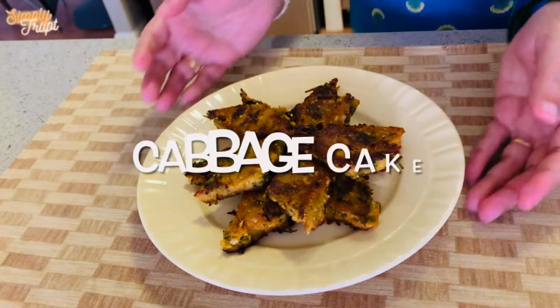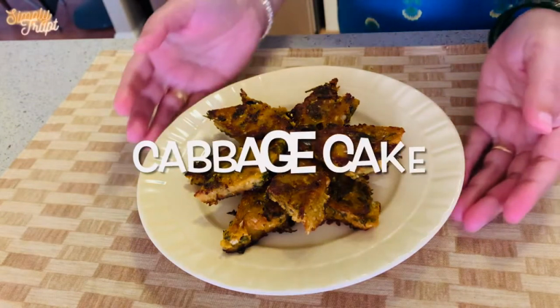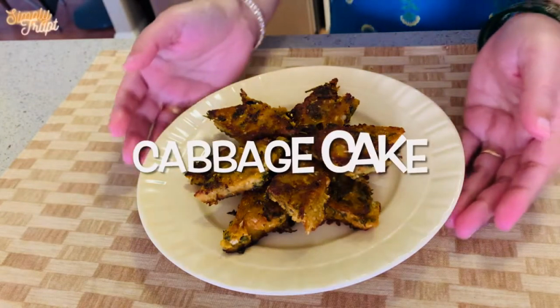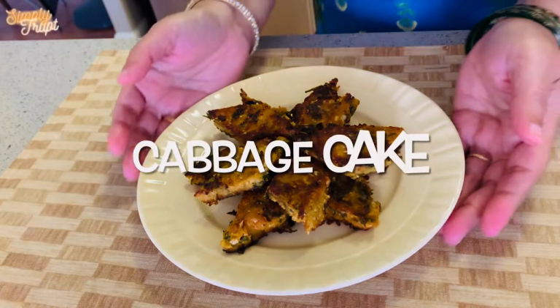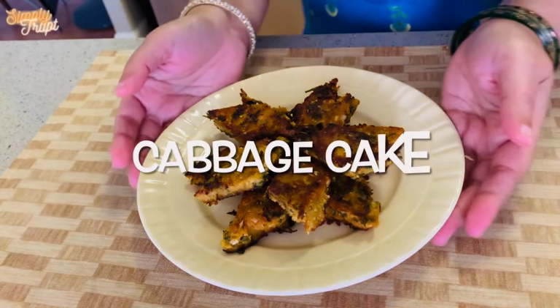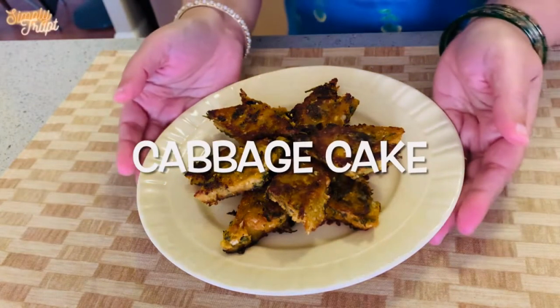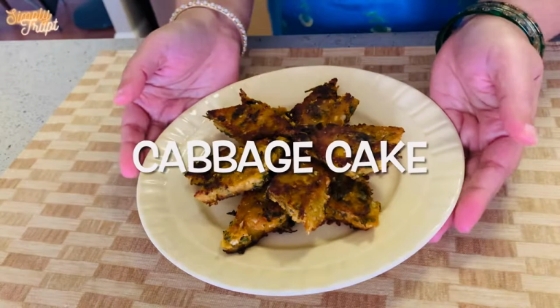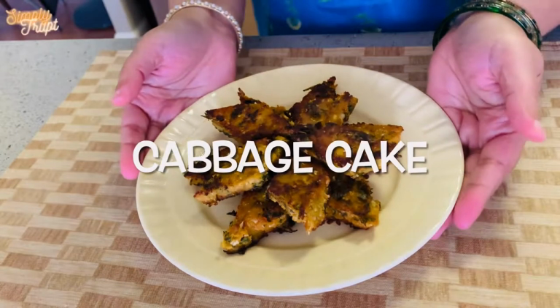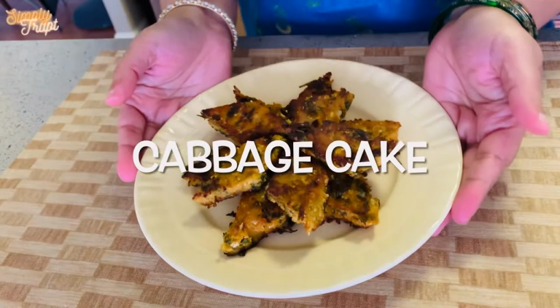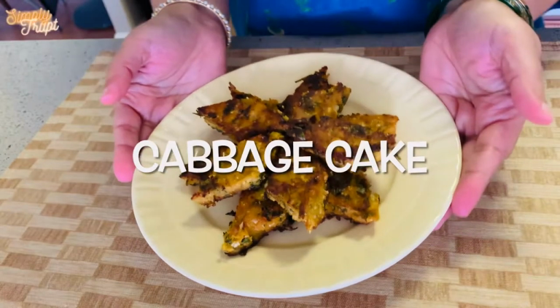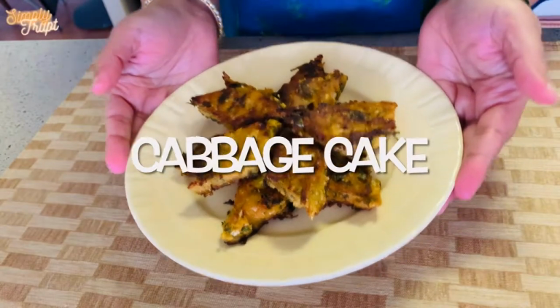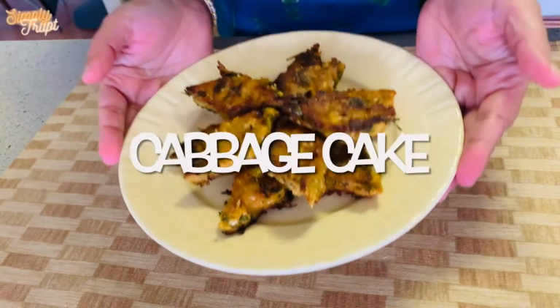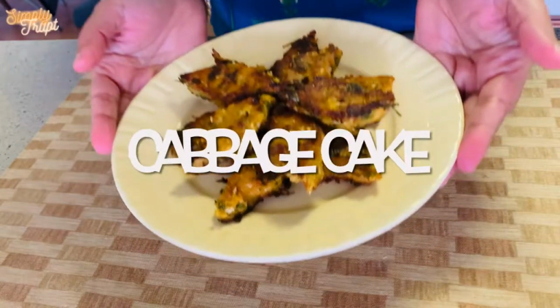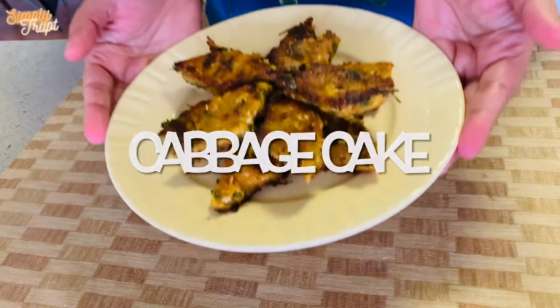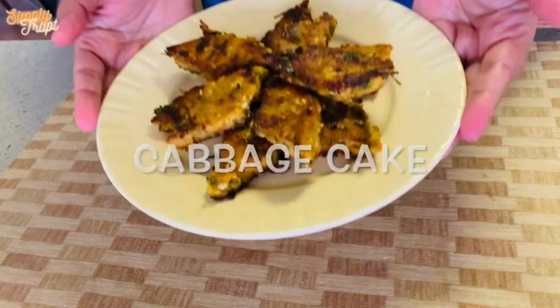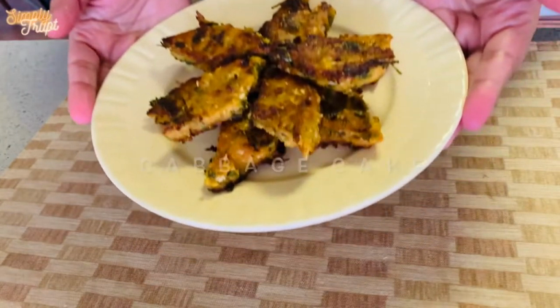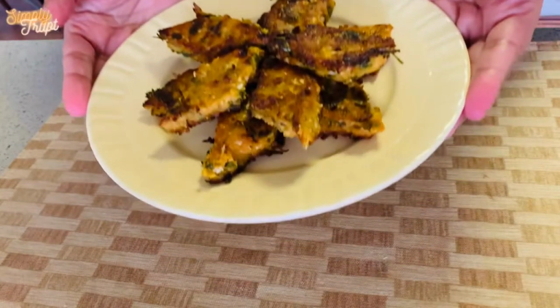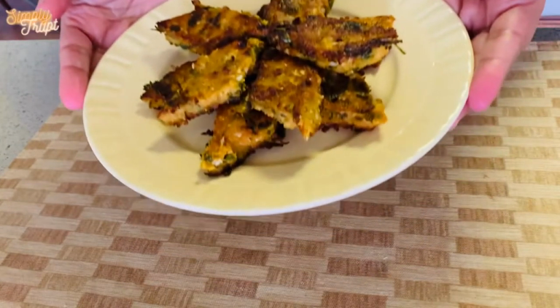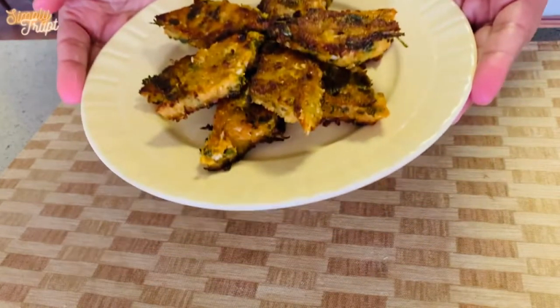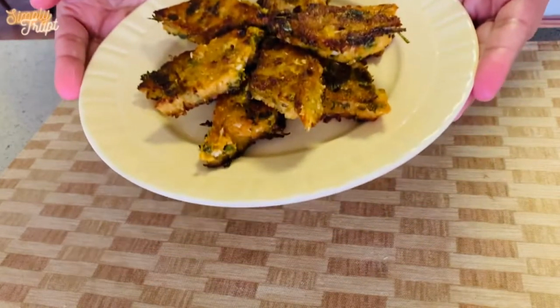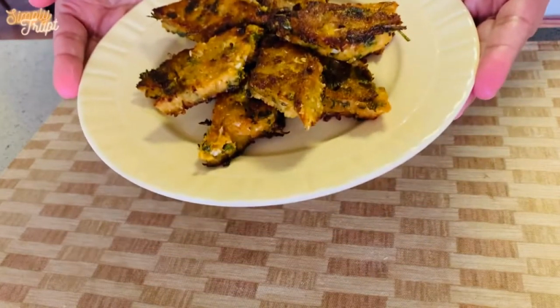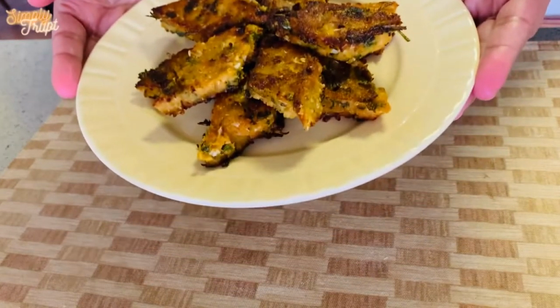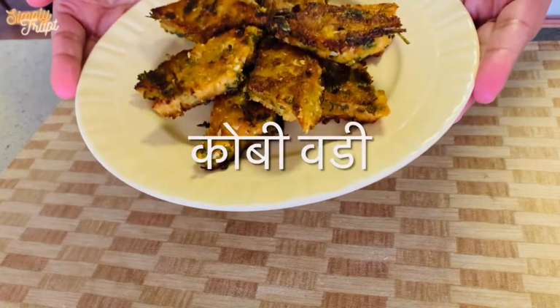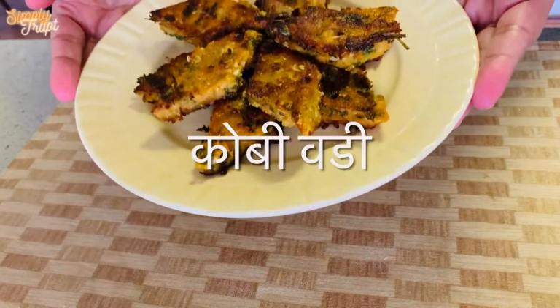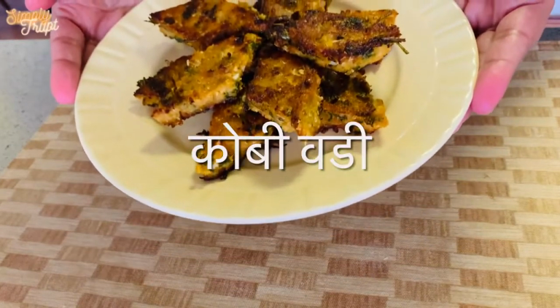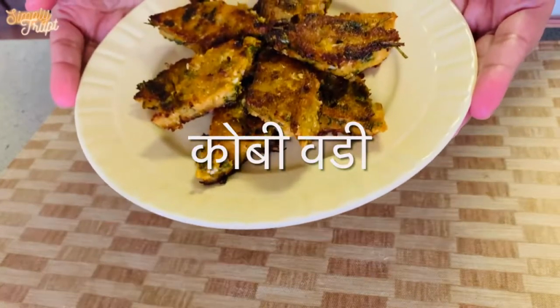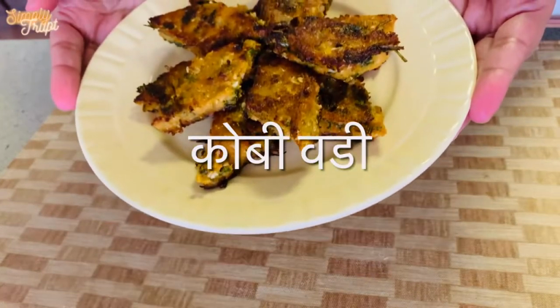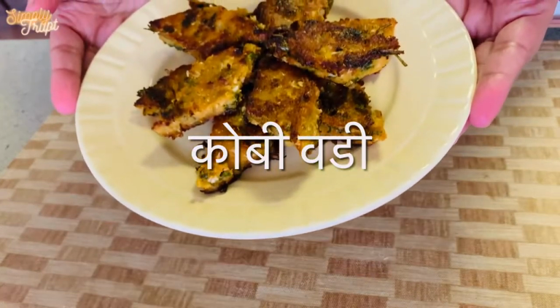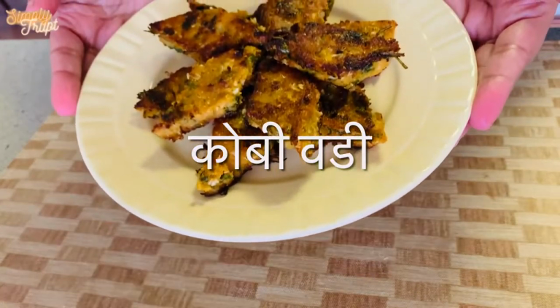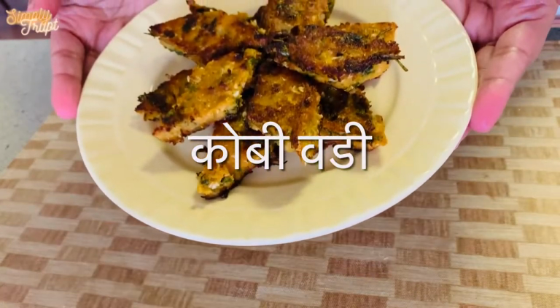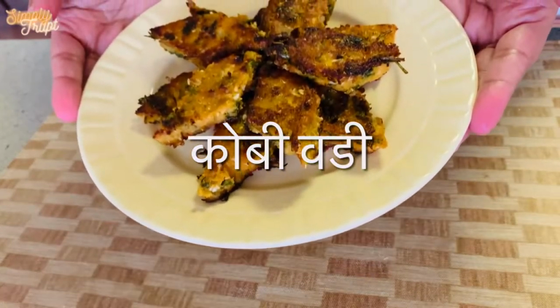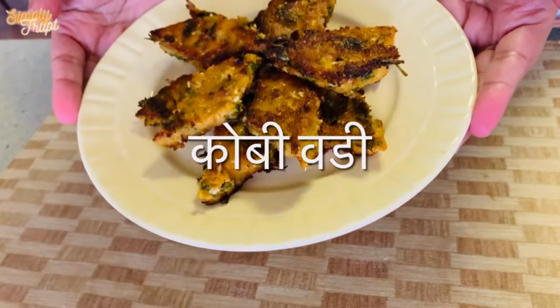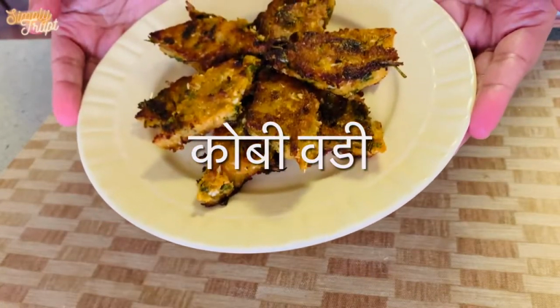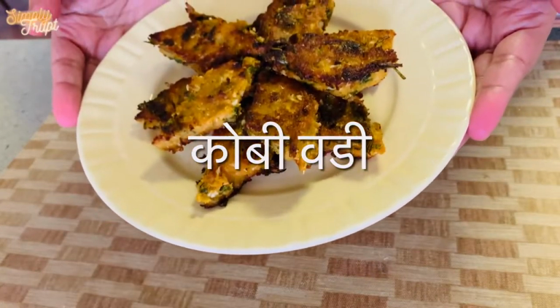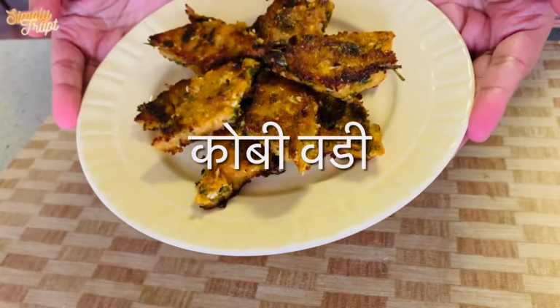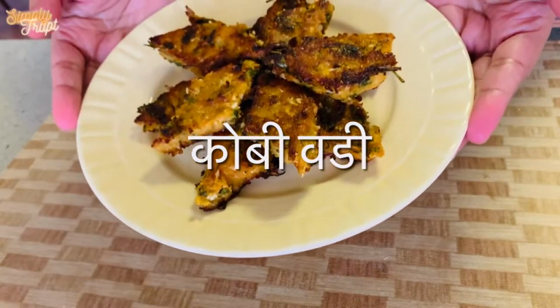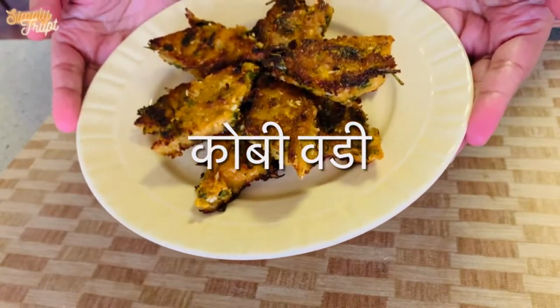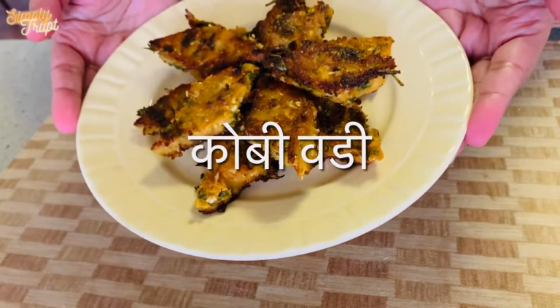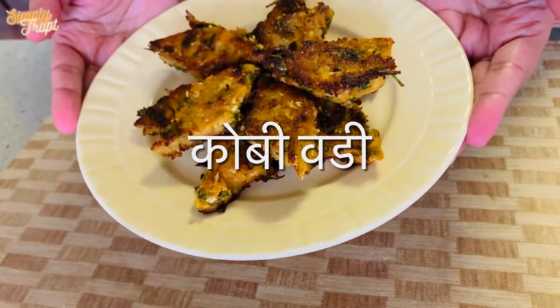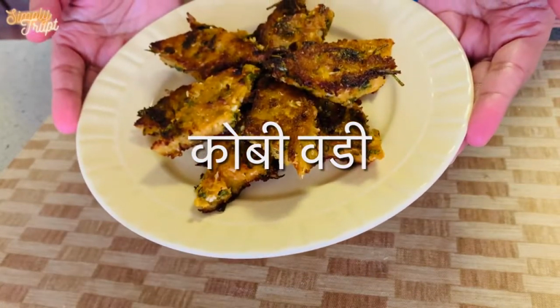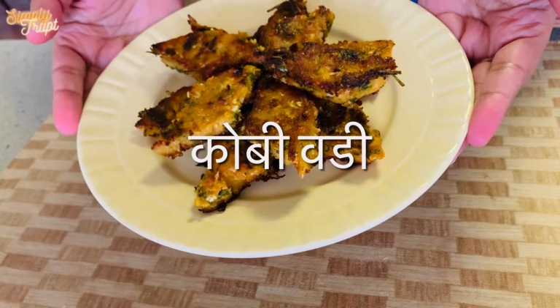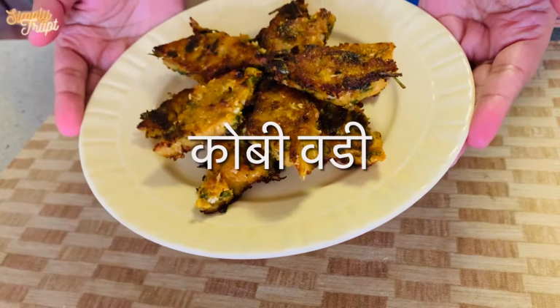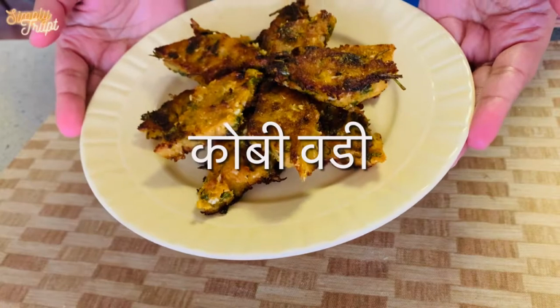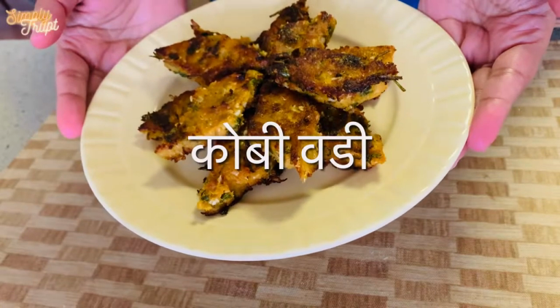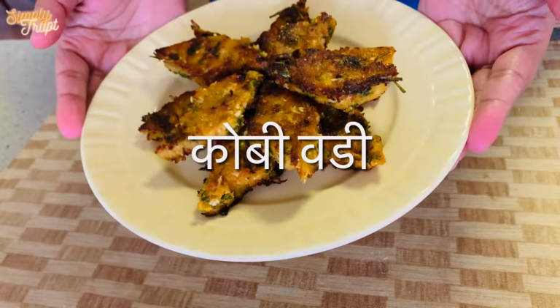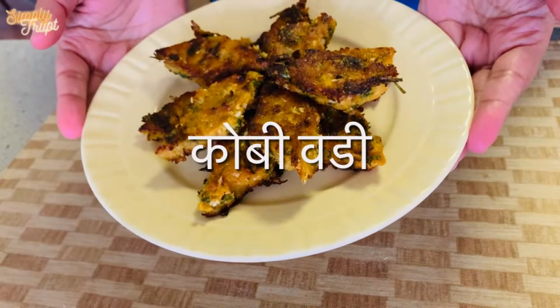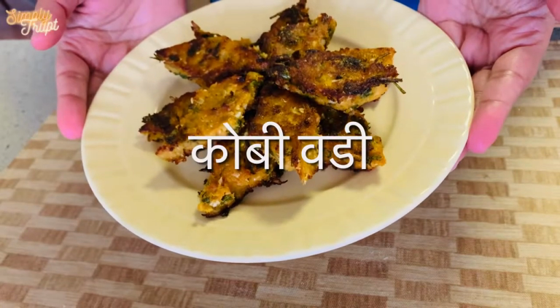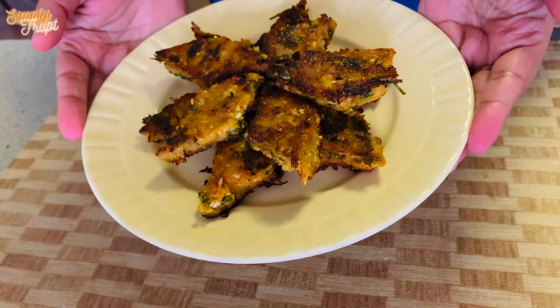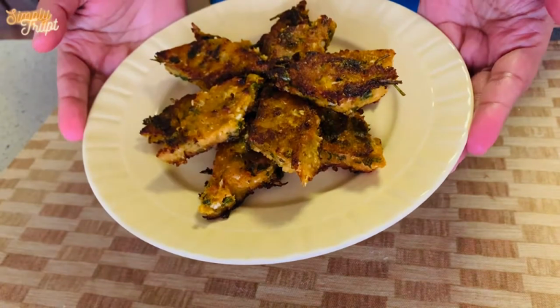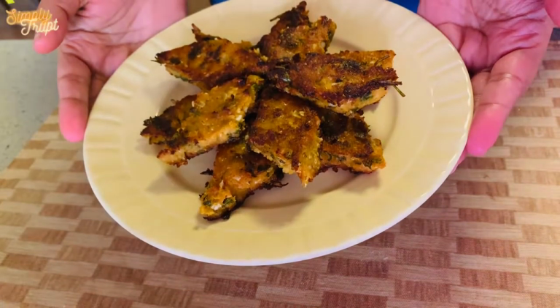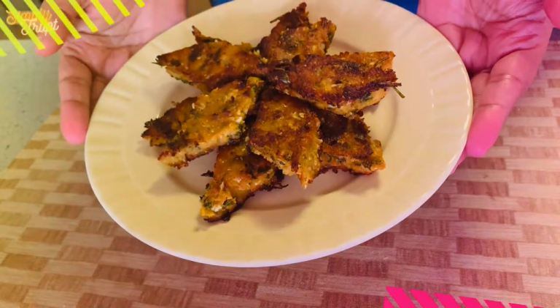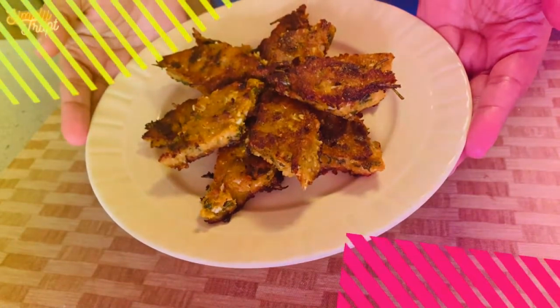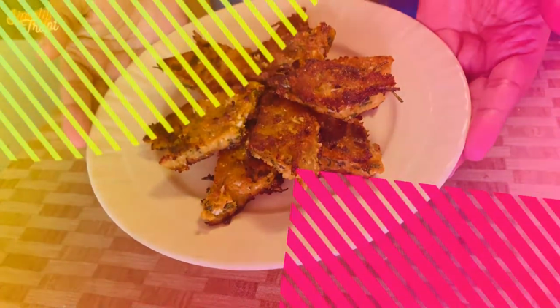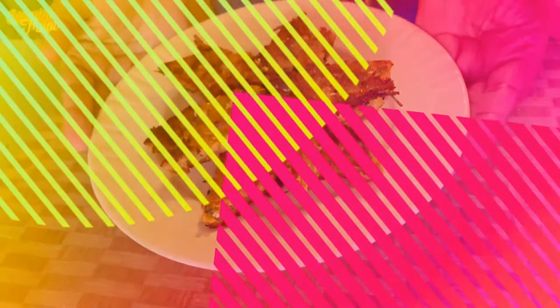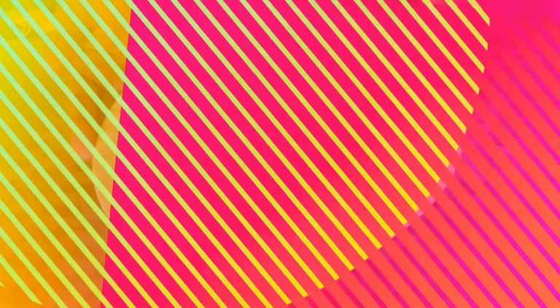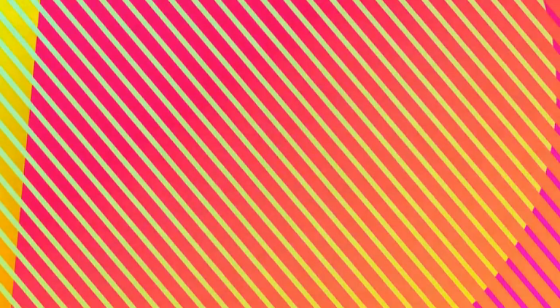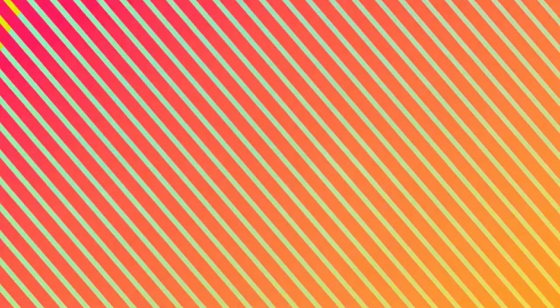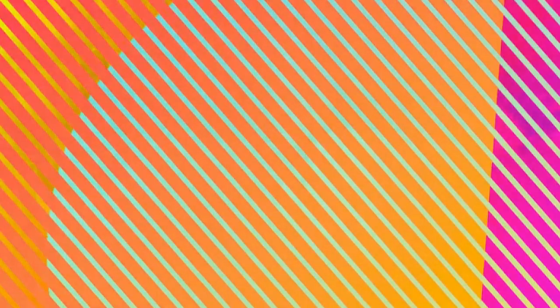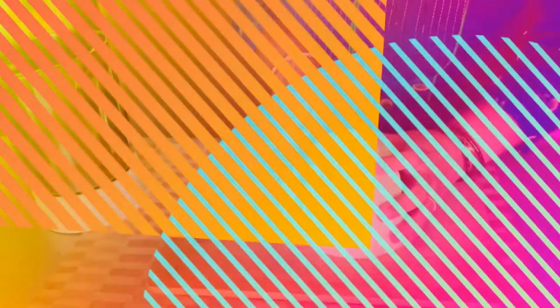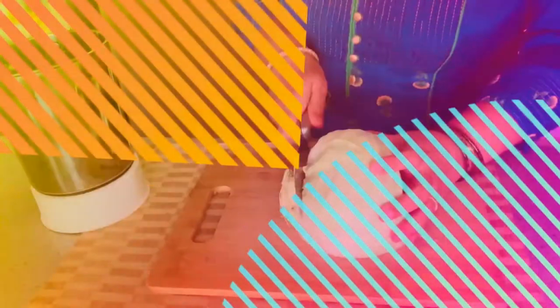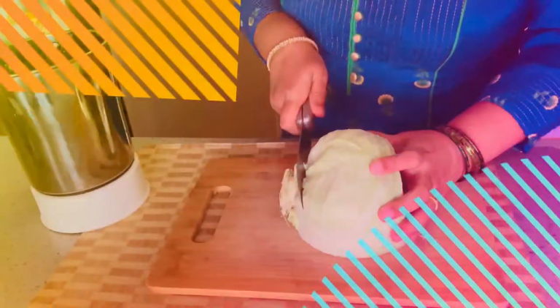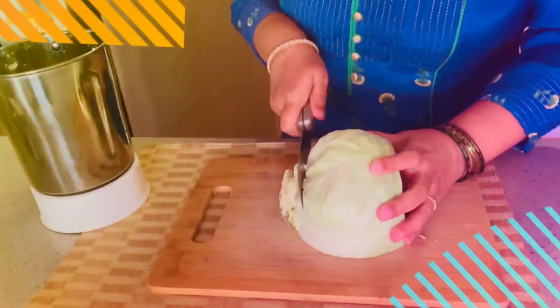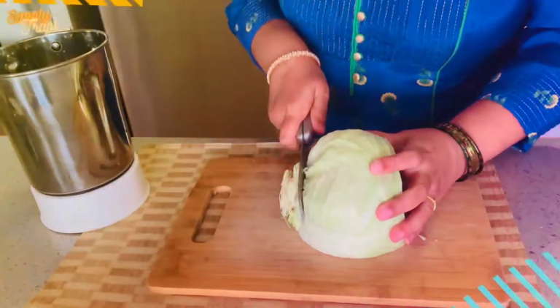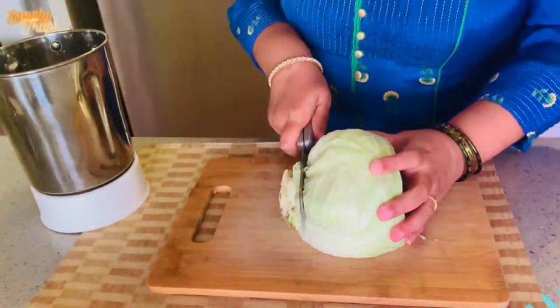Hello friend, today we prepare cabbage cake, which is also called Kobi Vadi in Marathi. Let's get started.